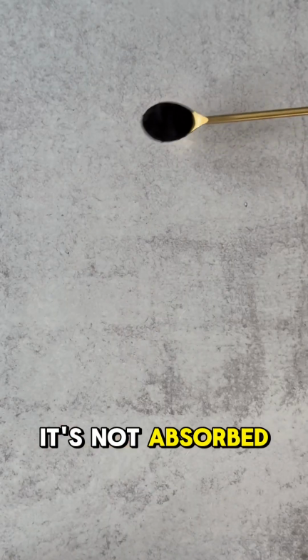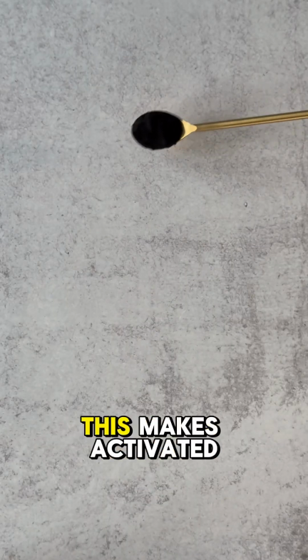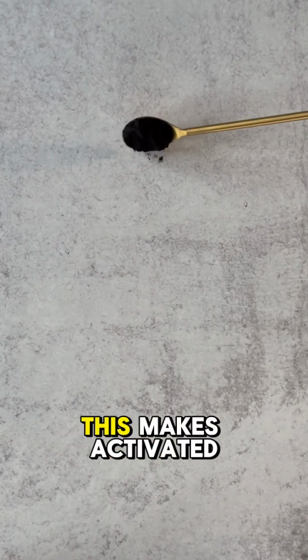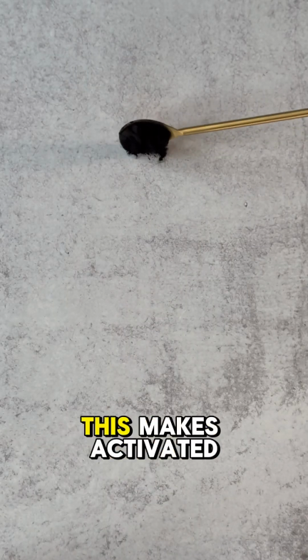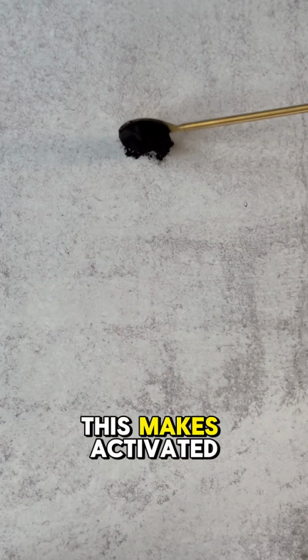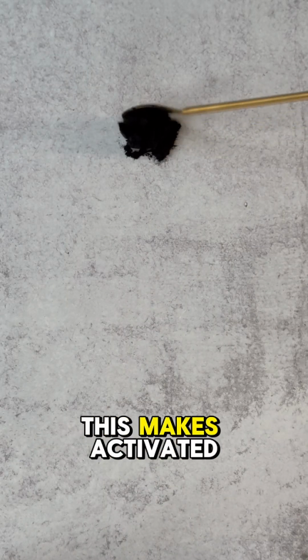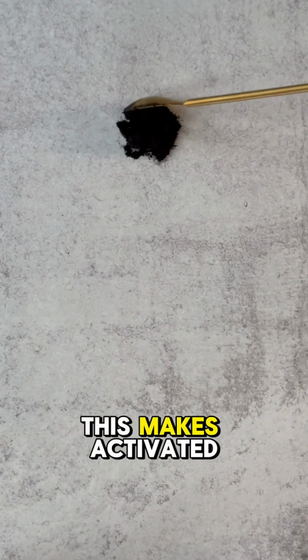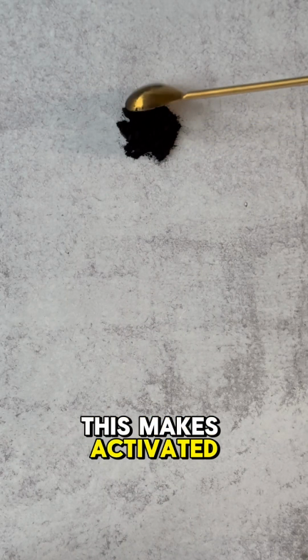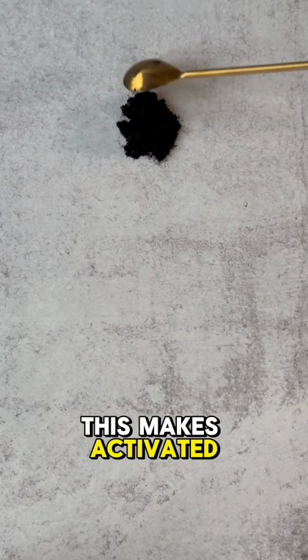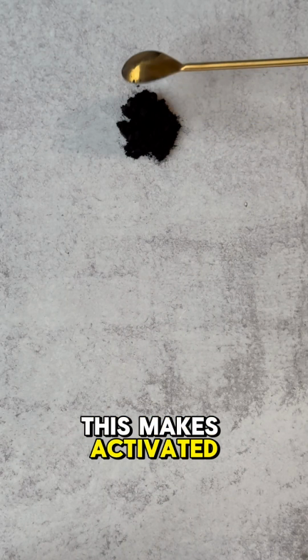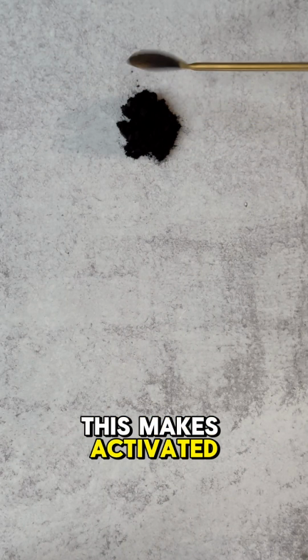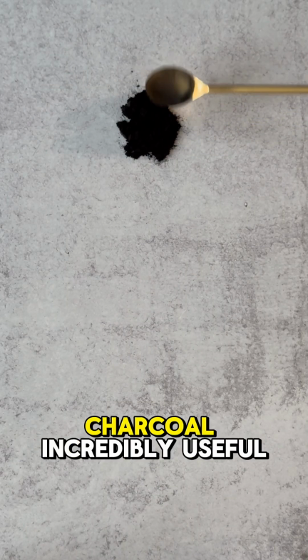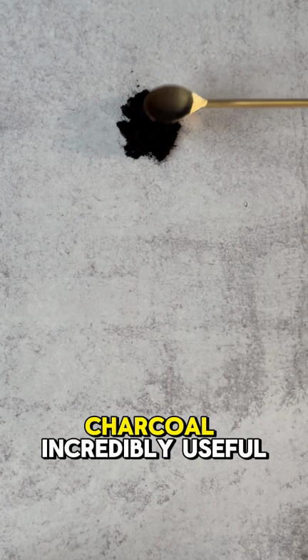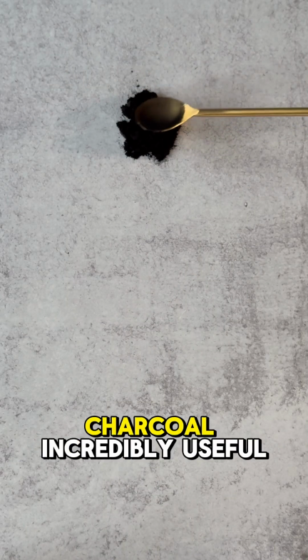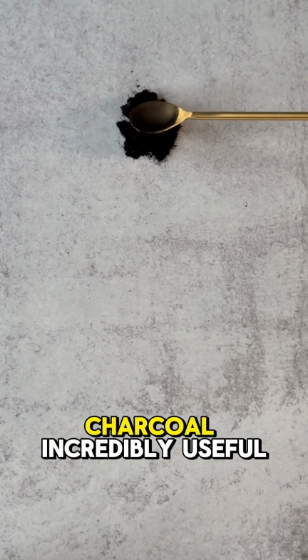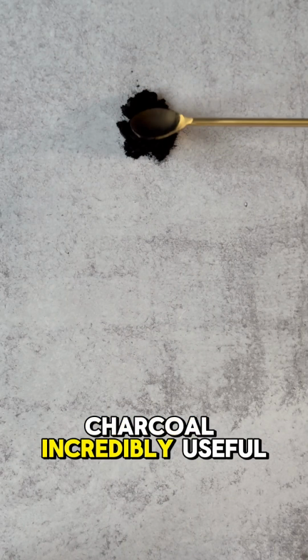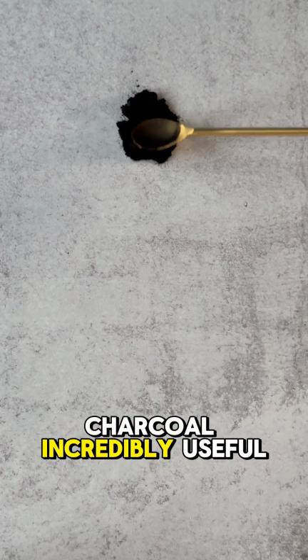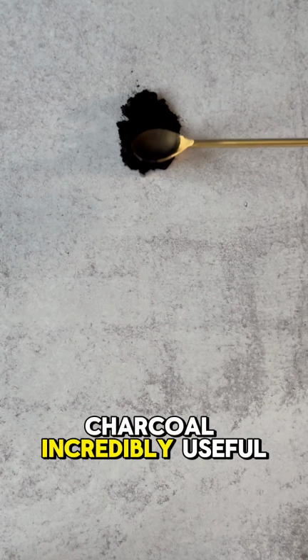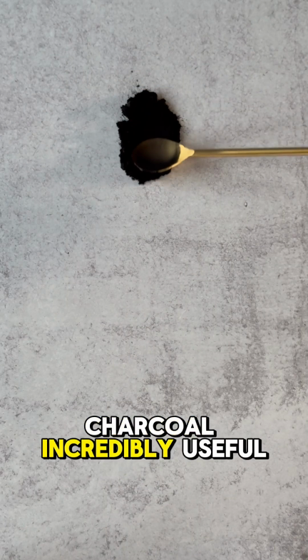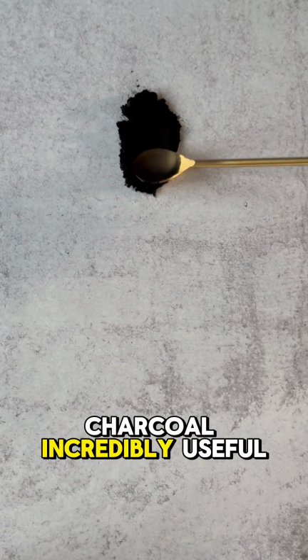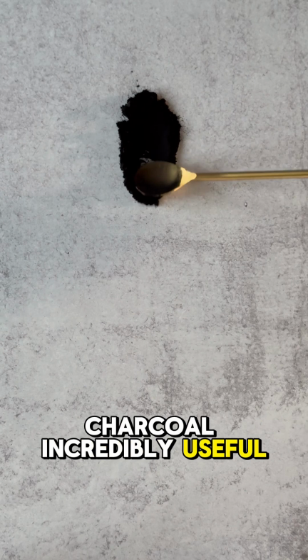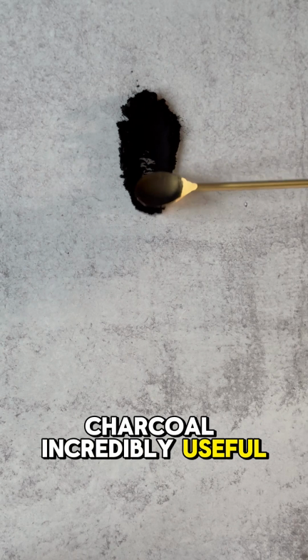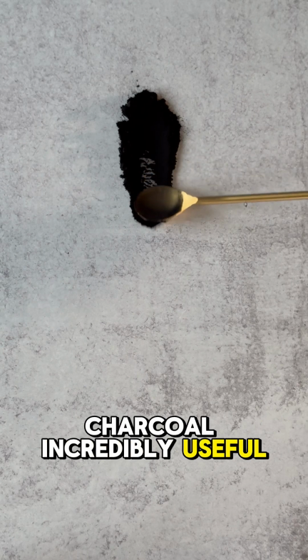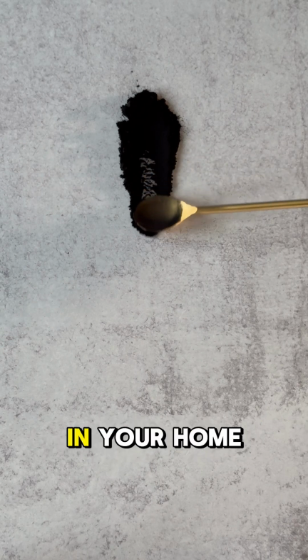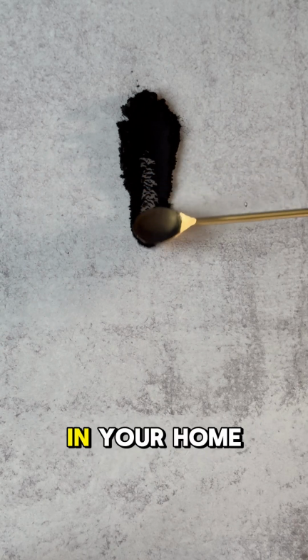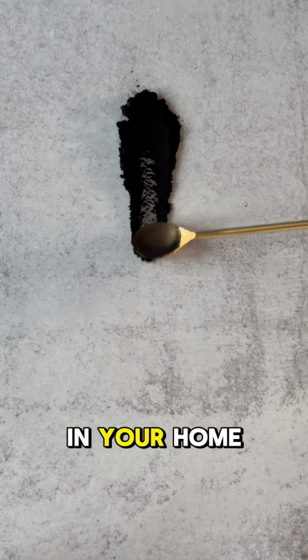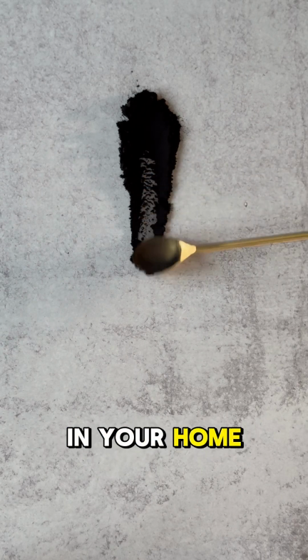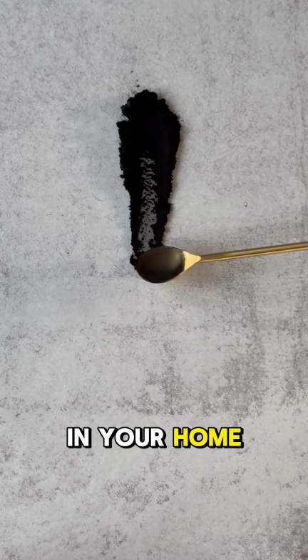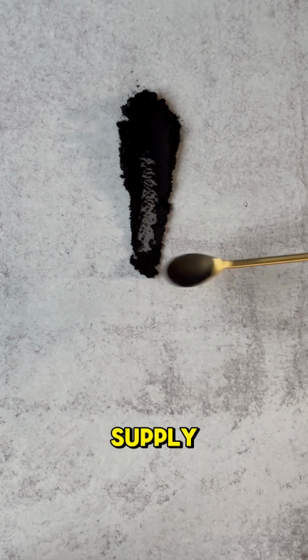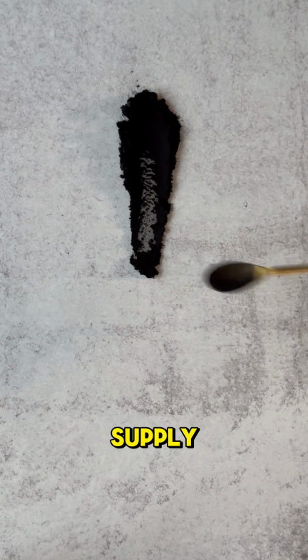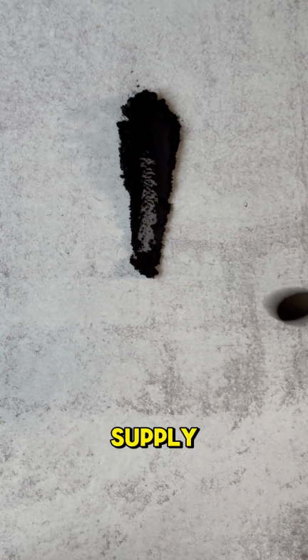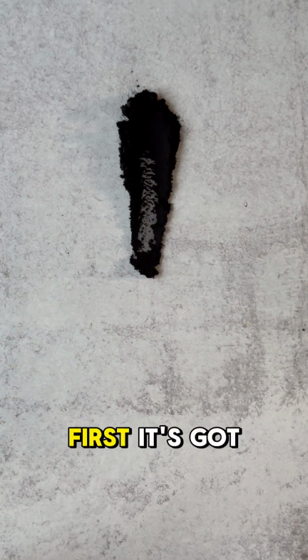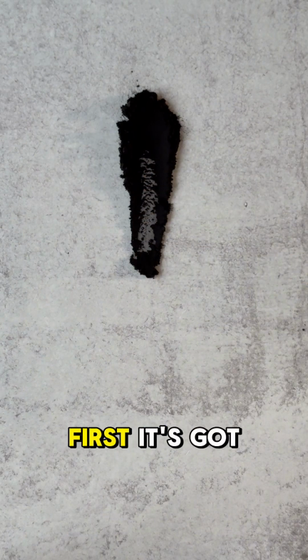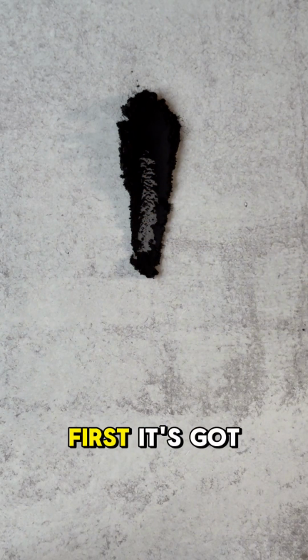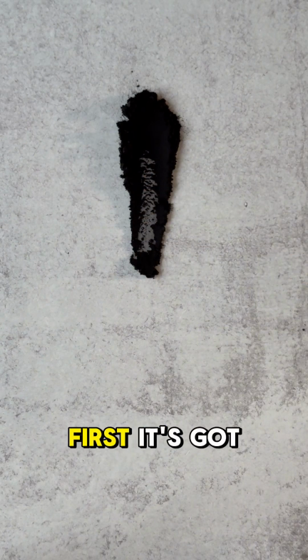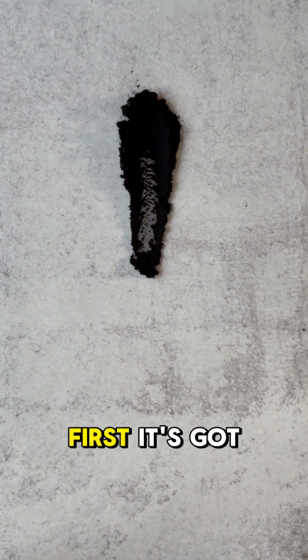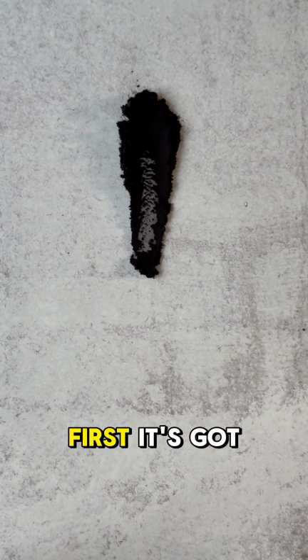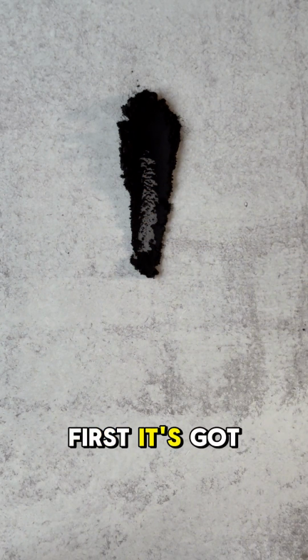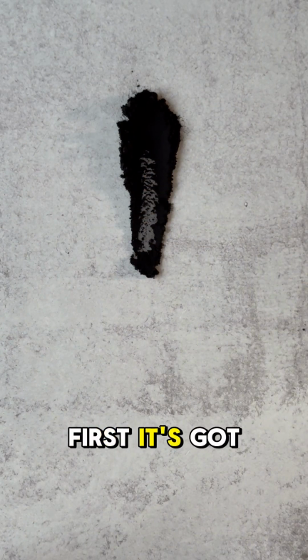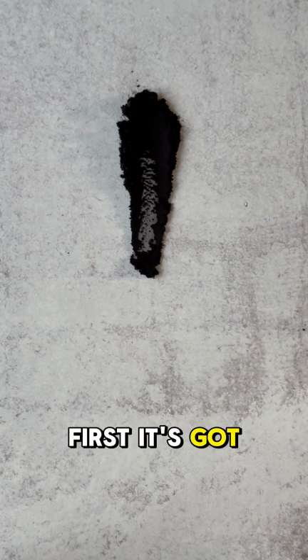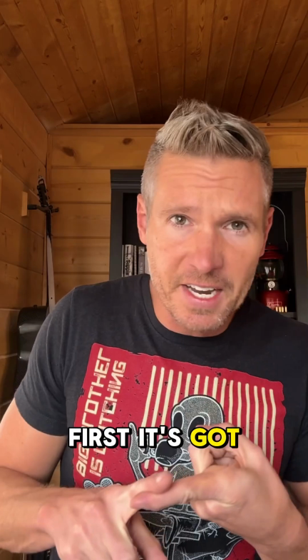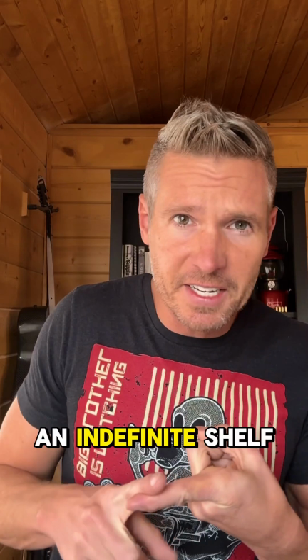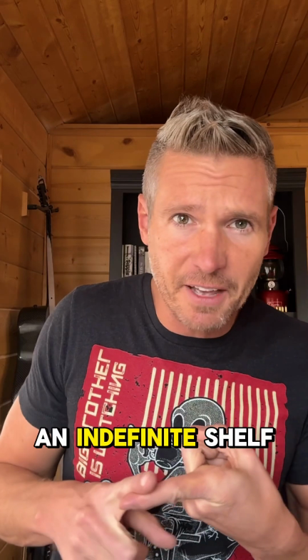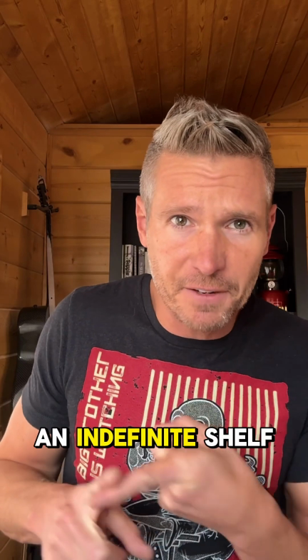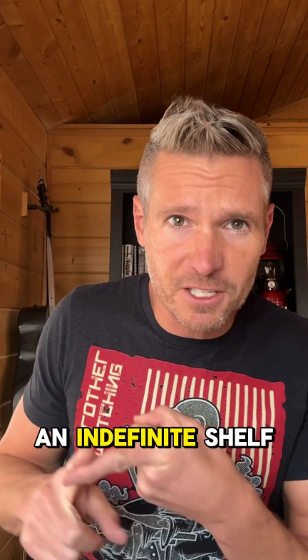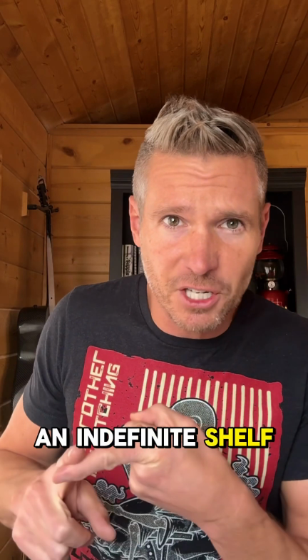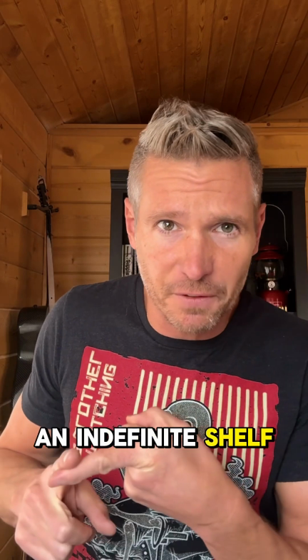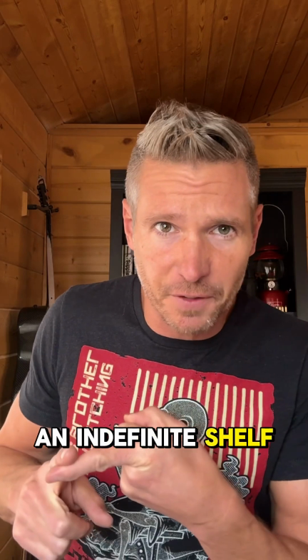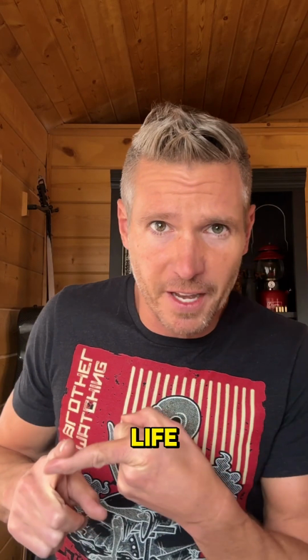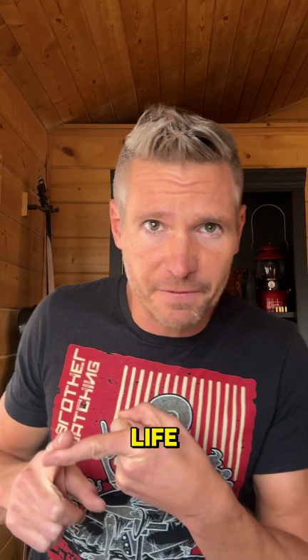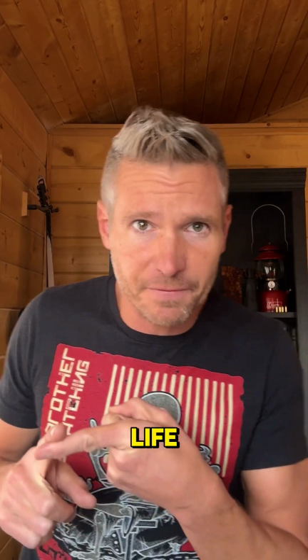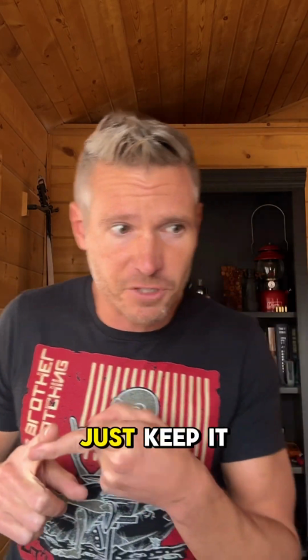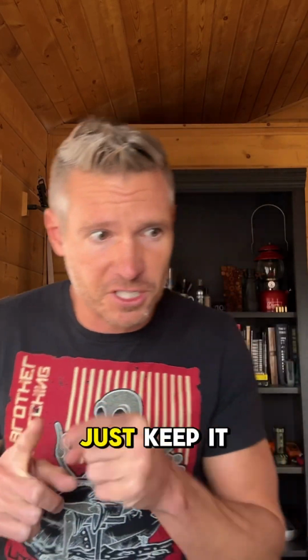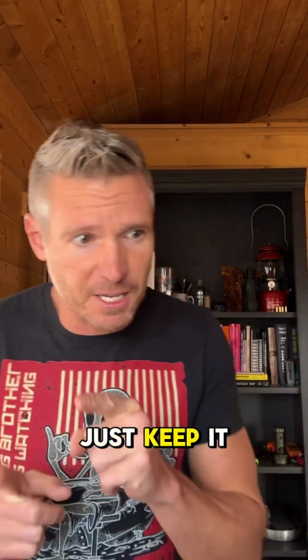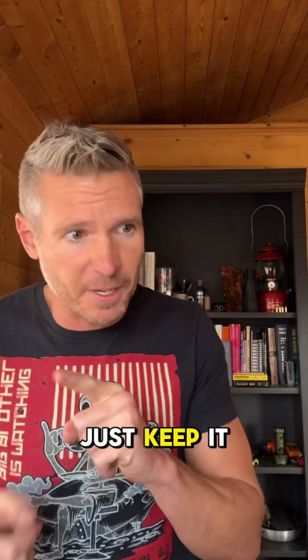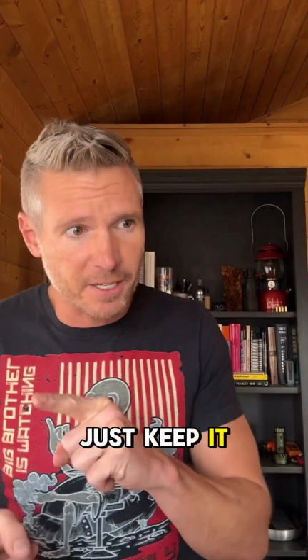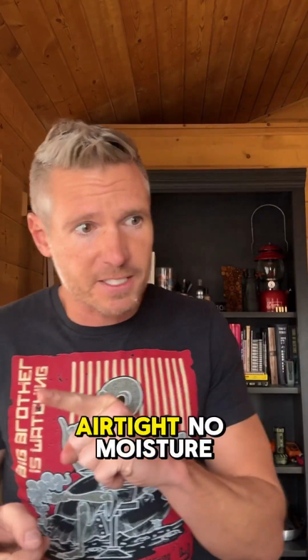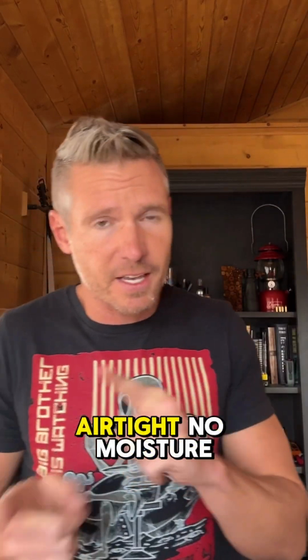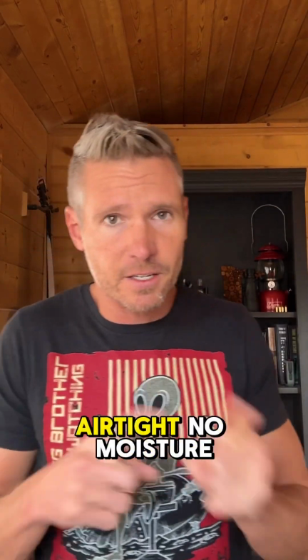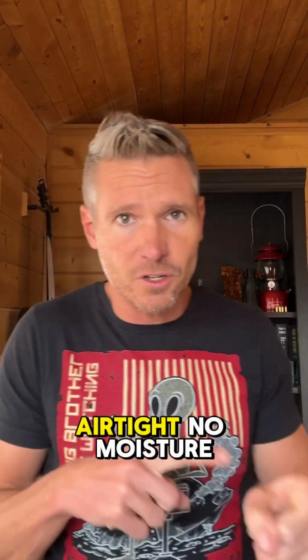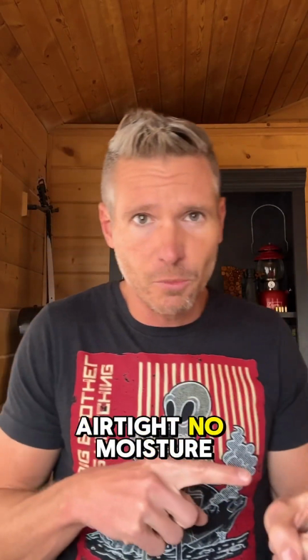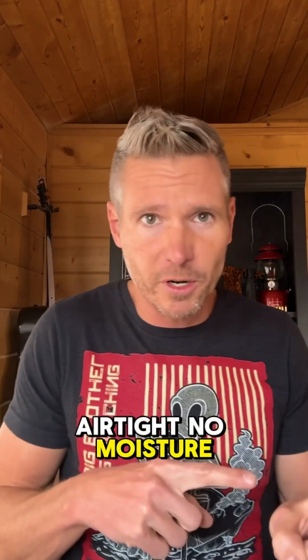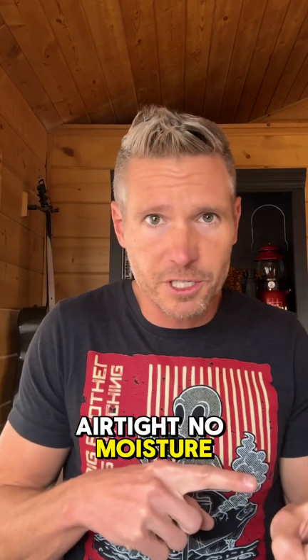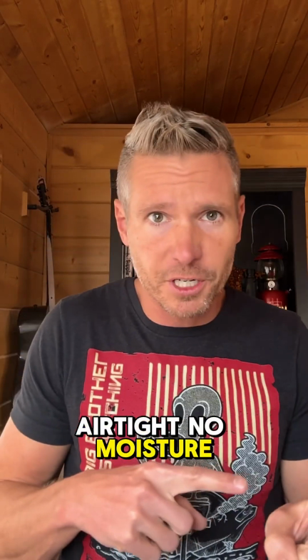This makes activated charcoal incredibly useful in your home supply. First, it's got an indefinite shelf life. Just keep it airtight, no moisture.